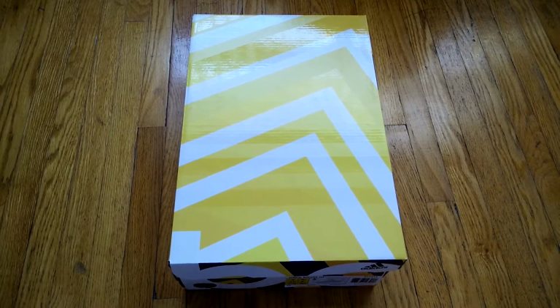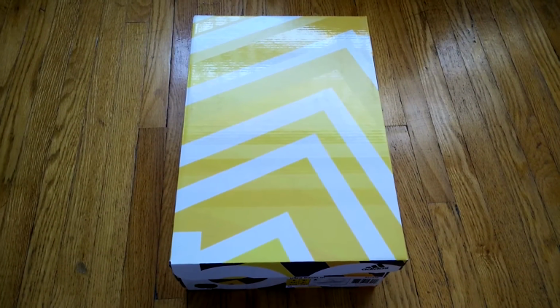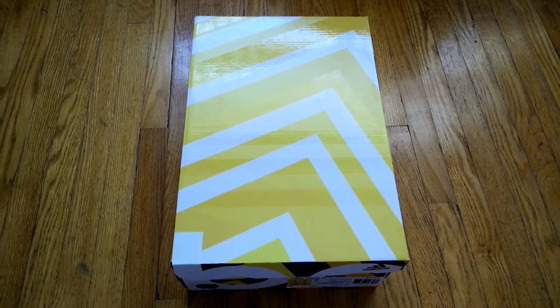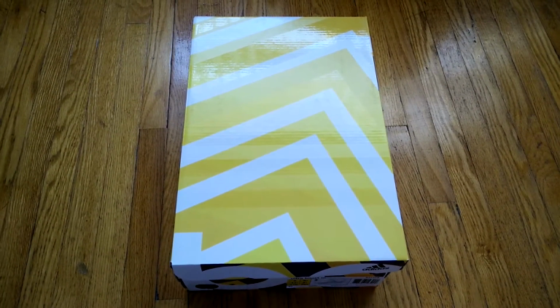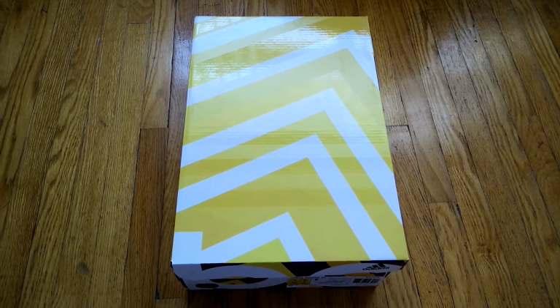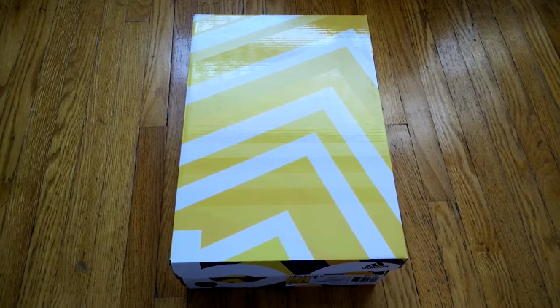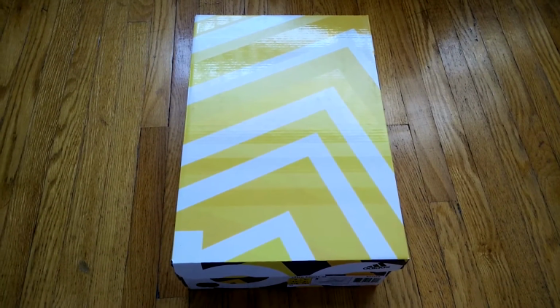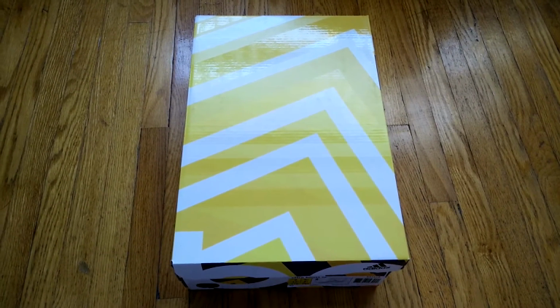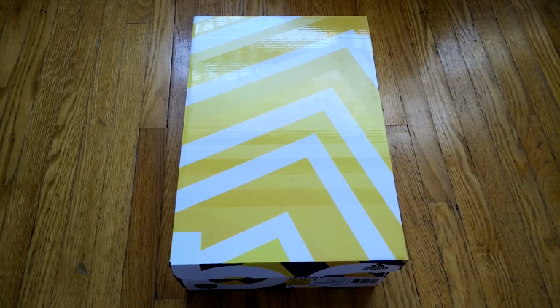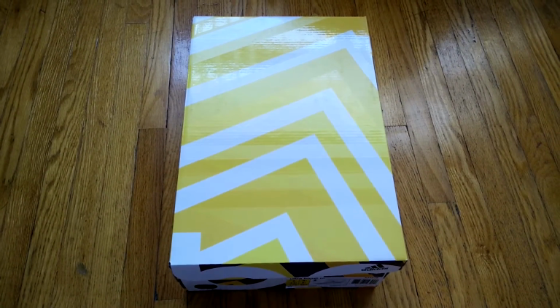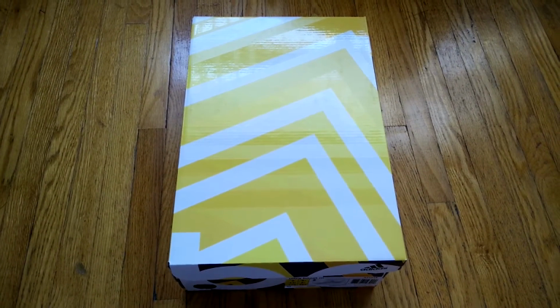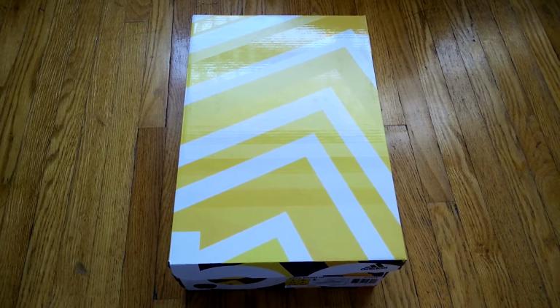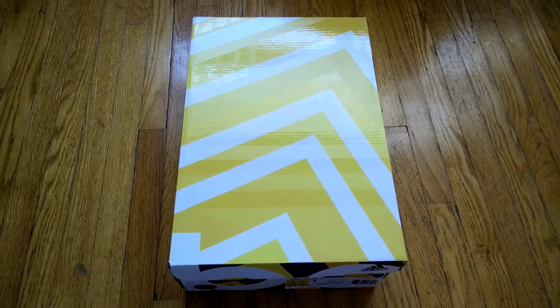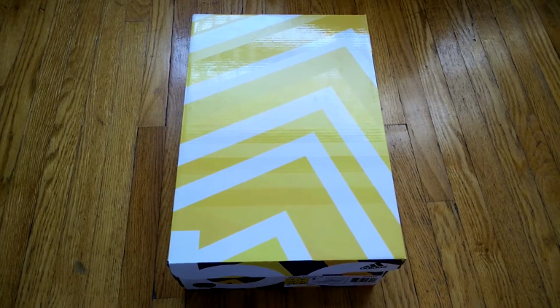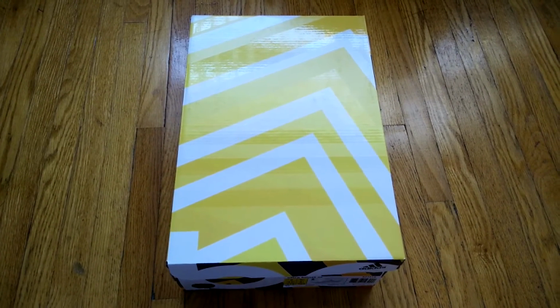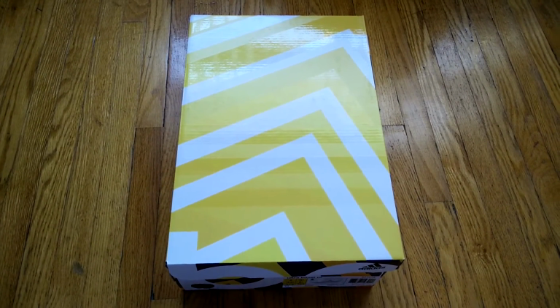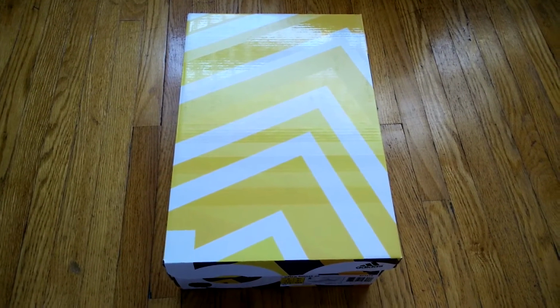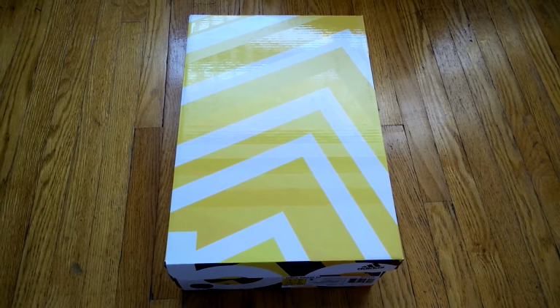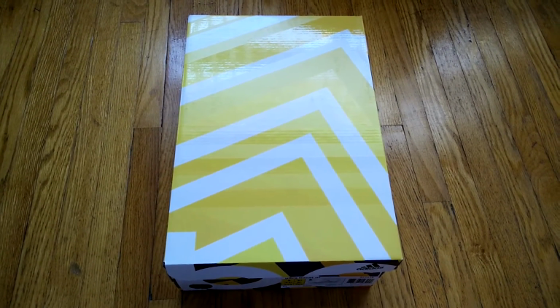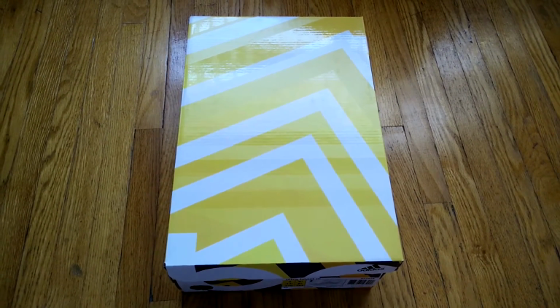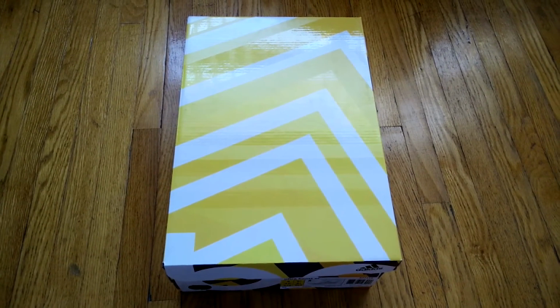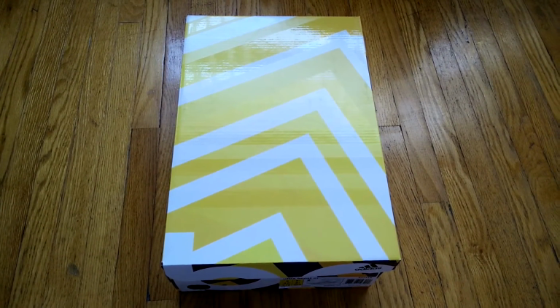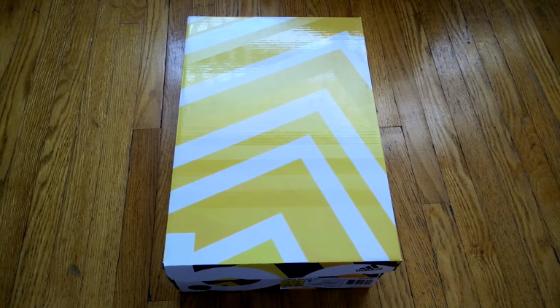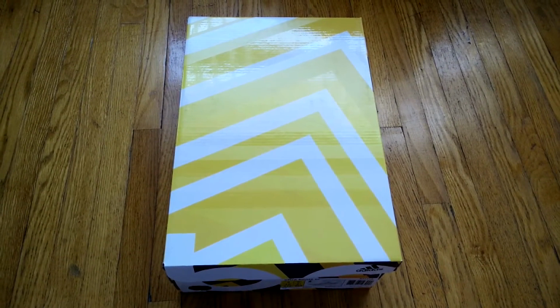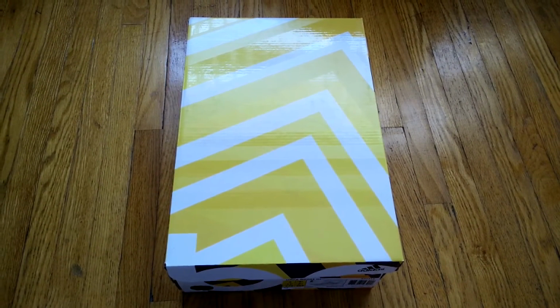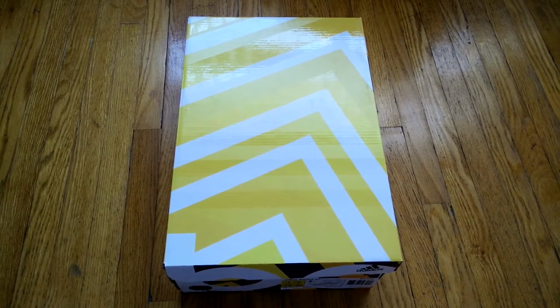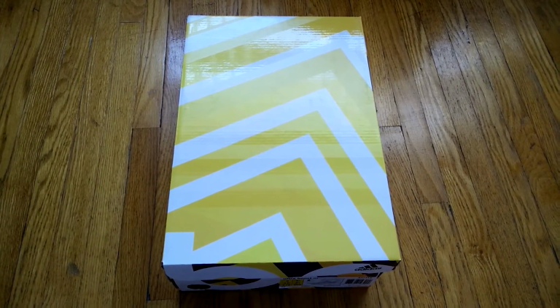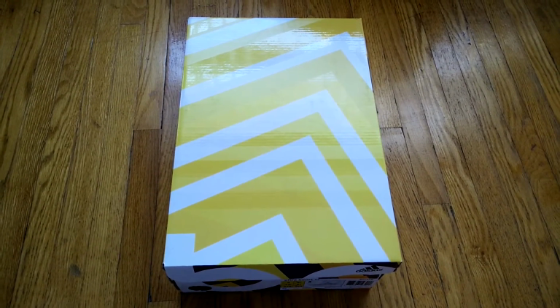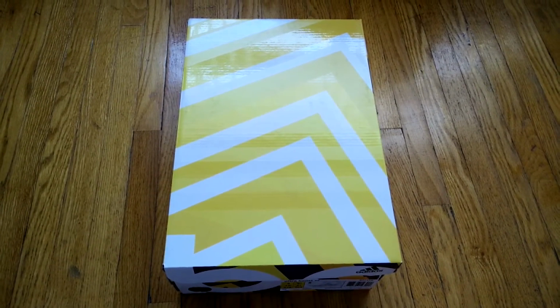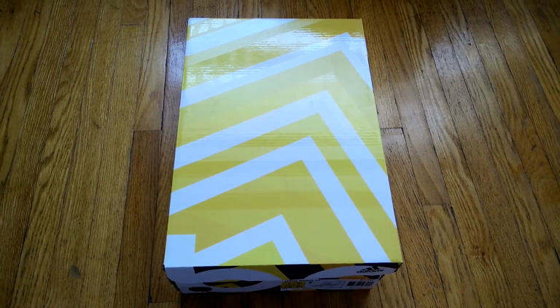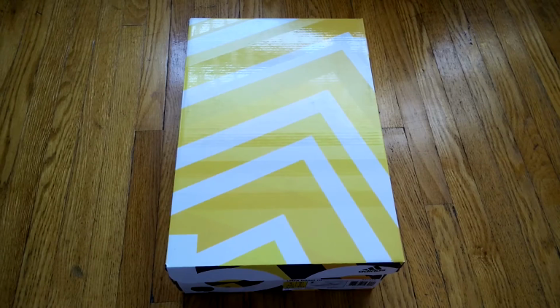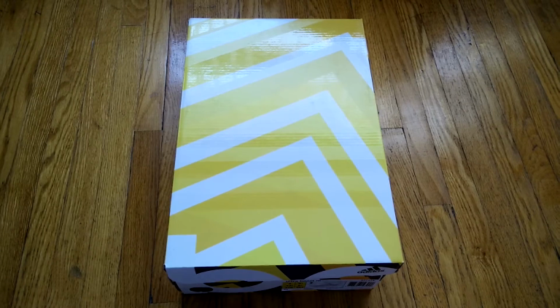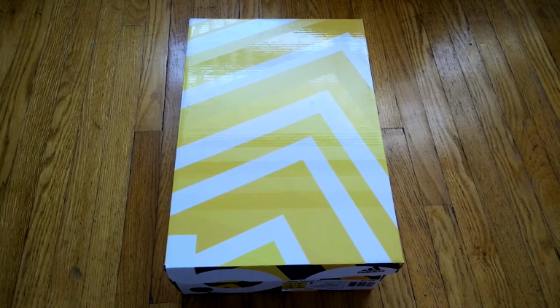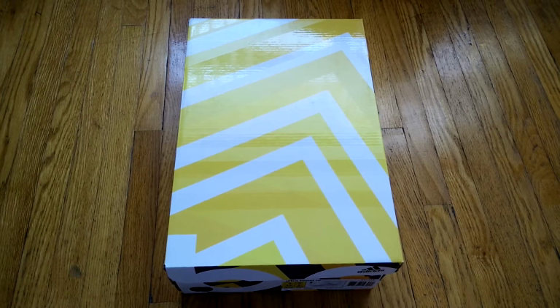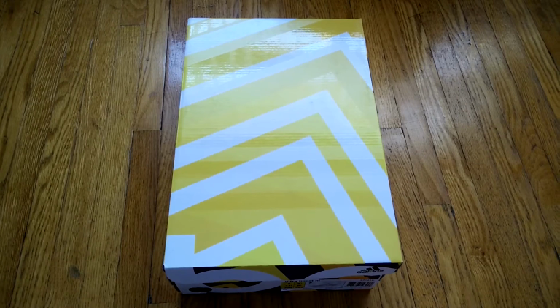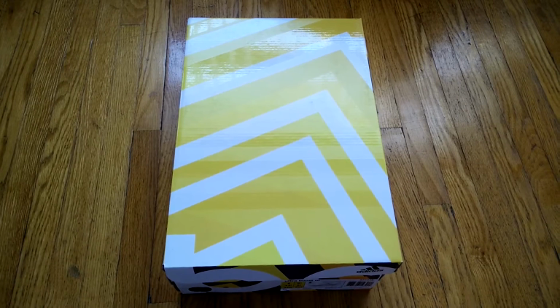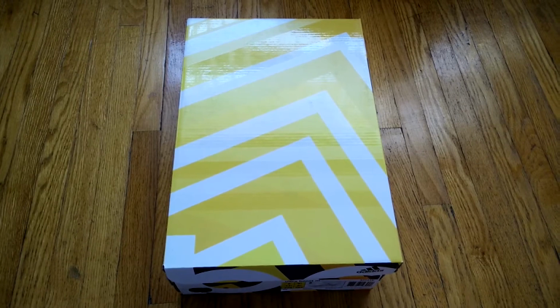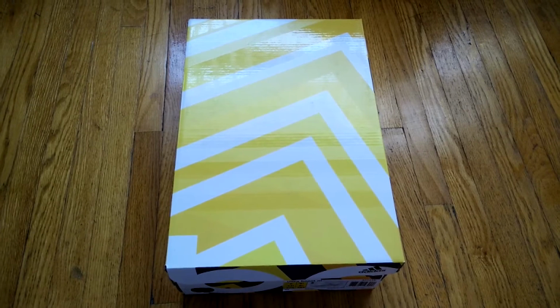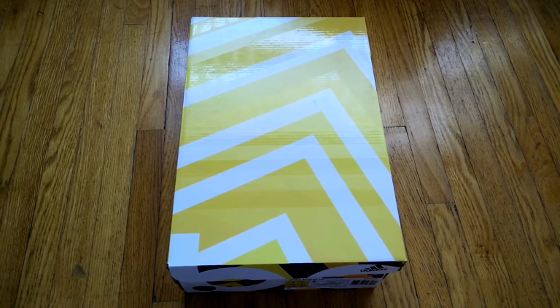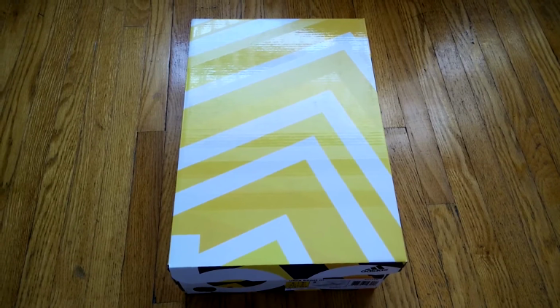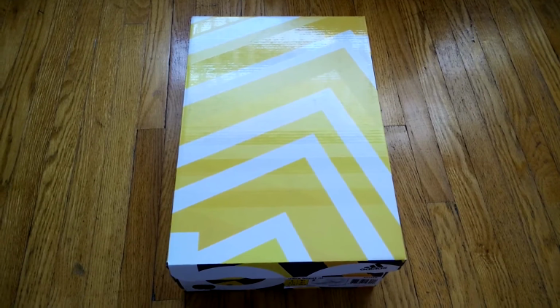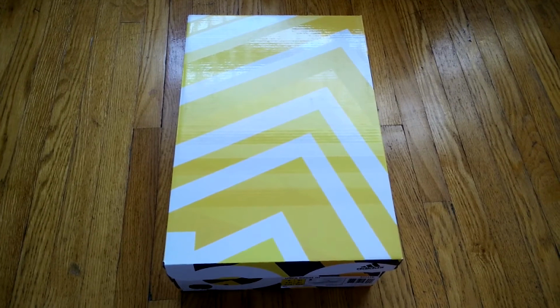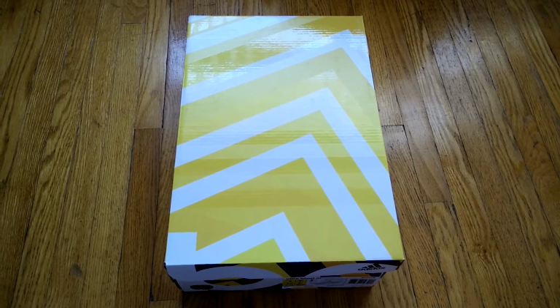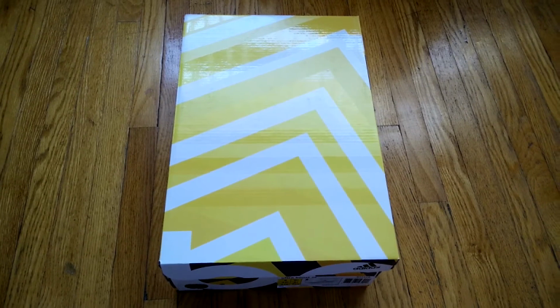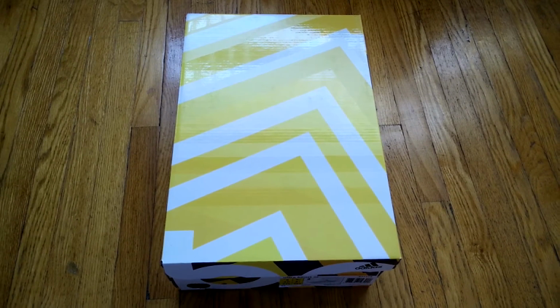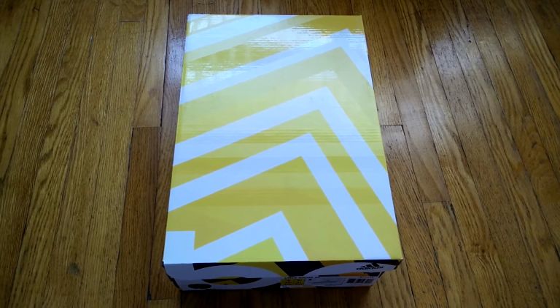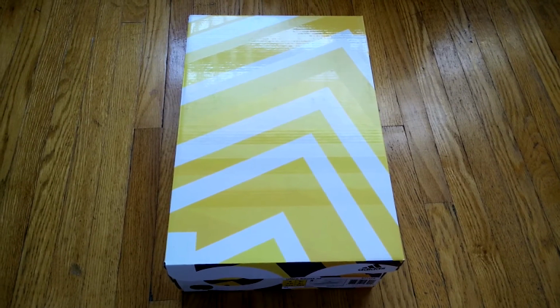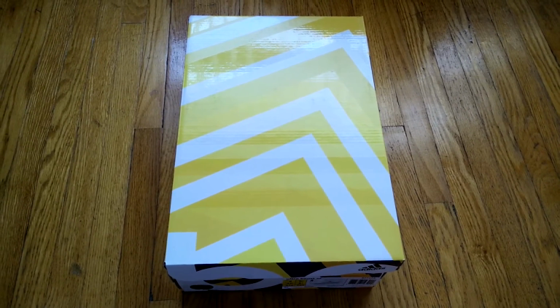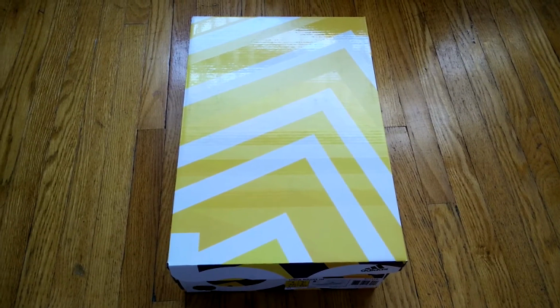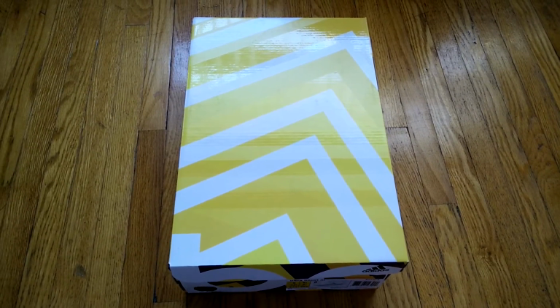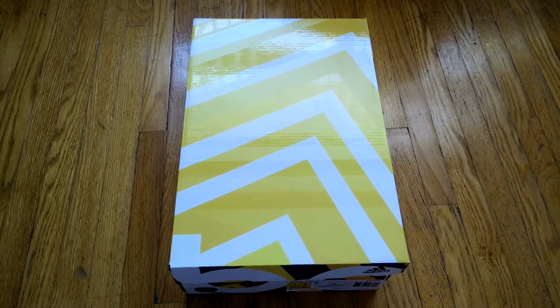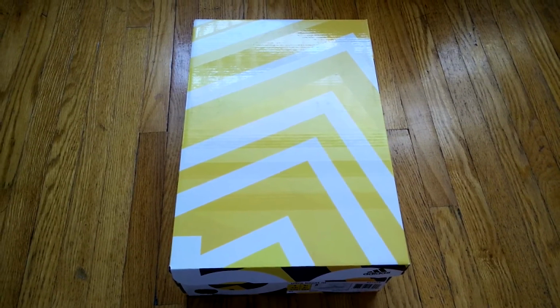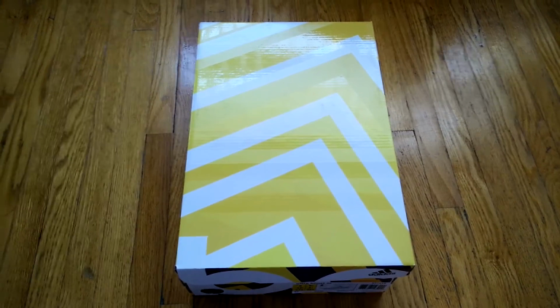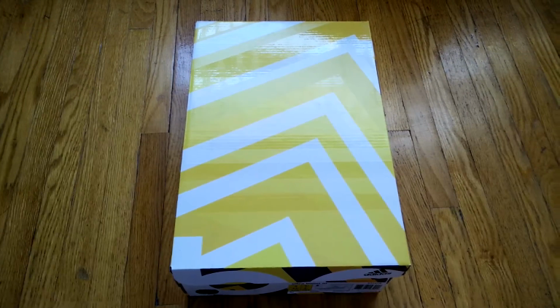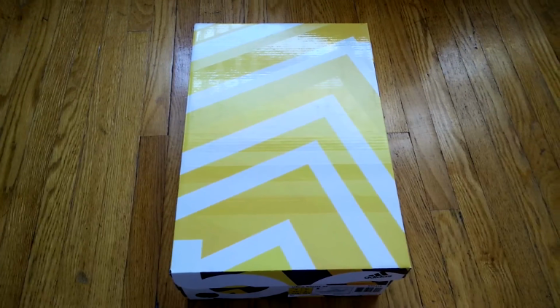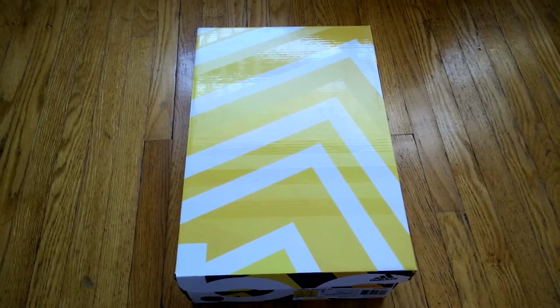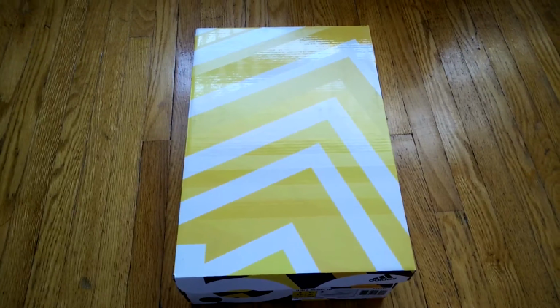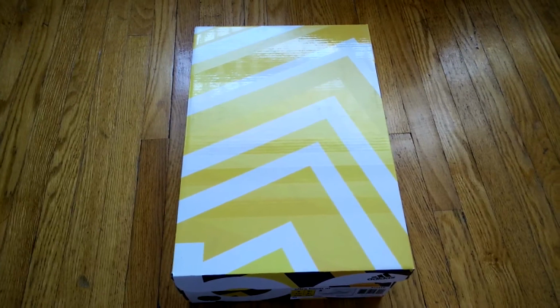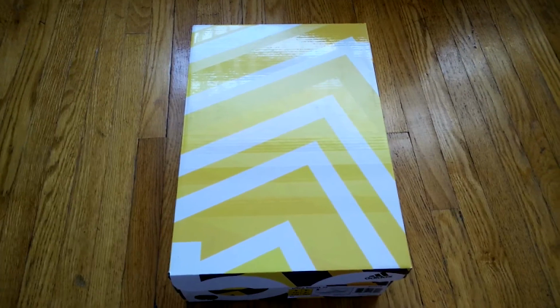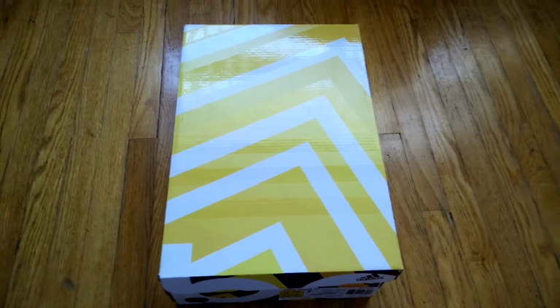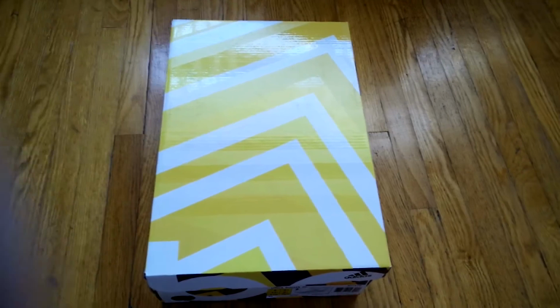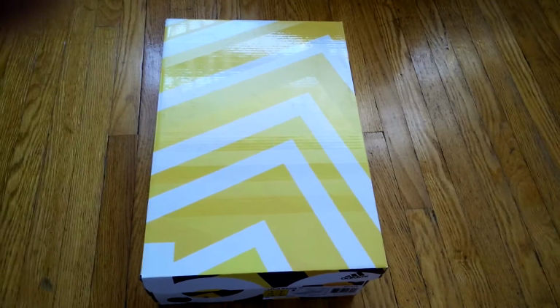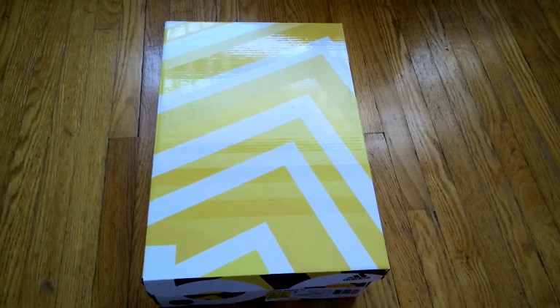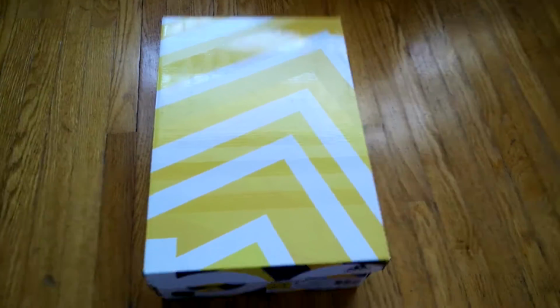What's up YouTube? This is ZeroRegret16 coming at you guys with another sneaker pickup video. As you guys can see, it's an Adidas this time.